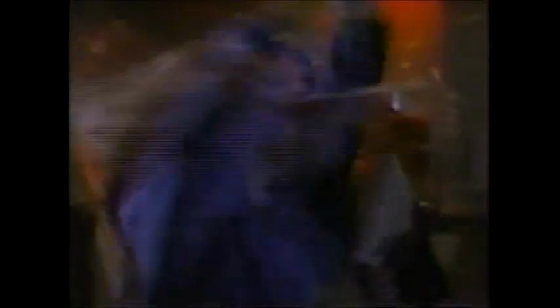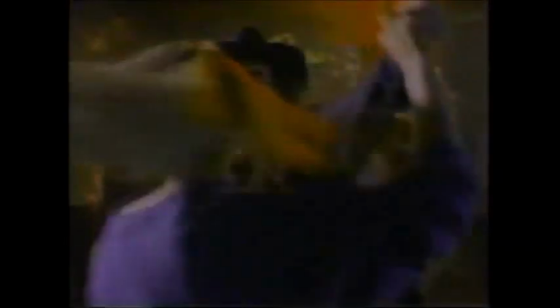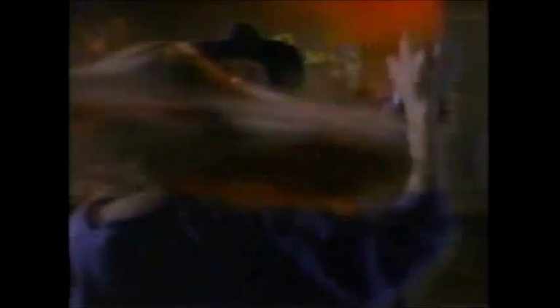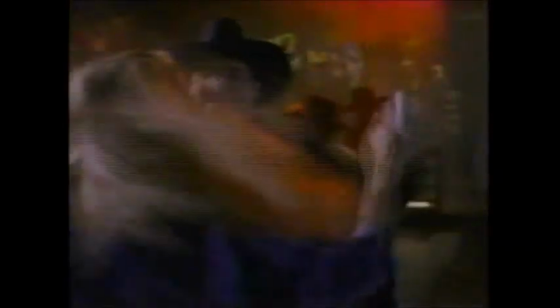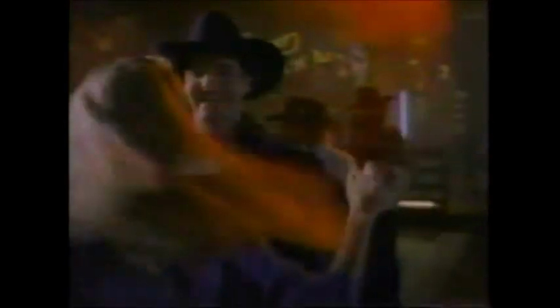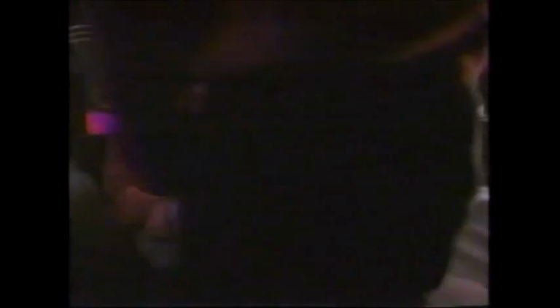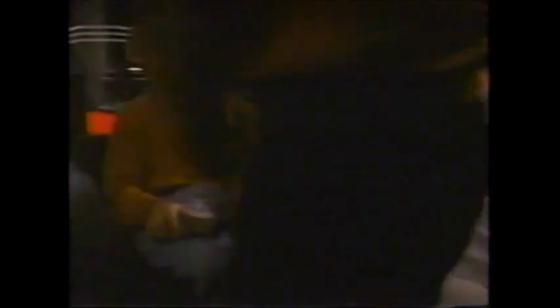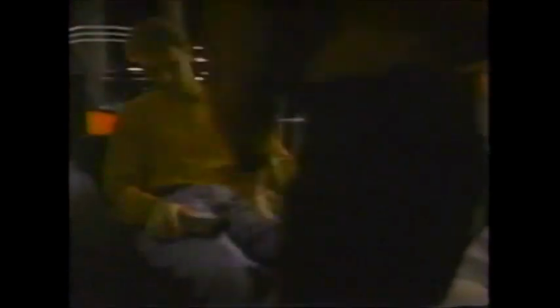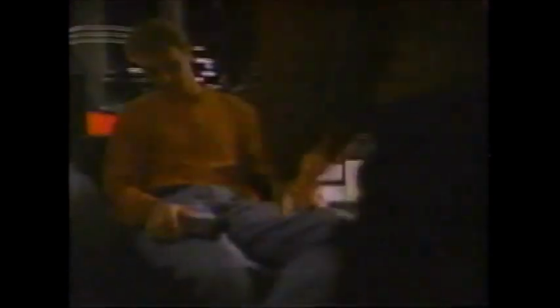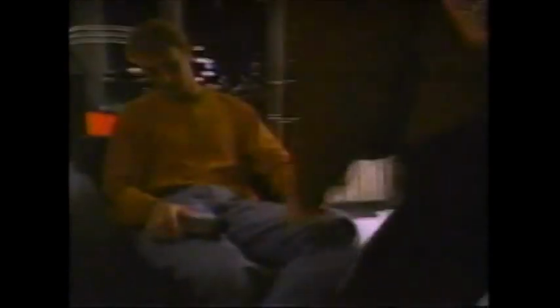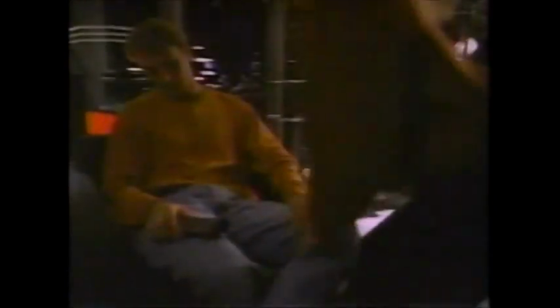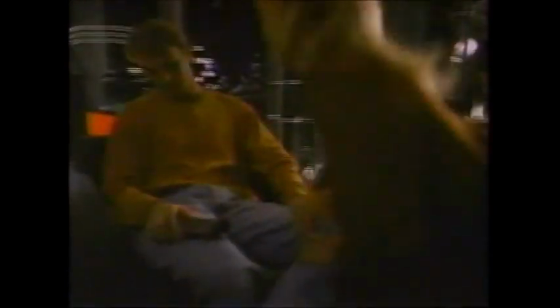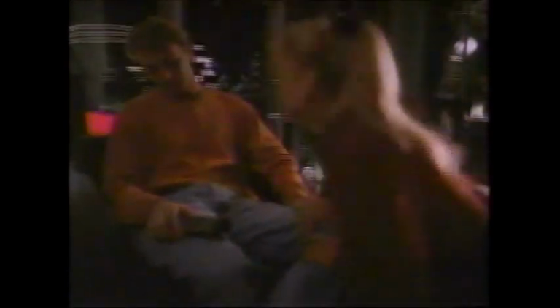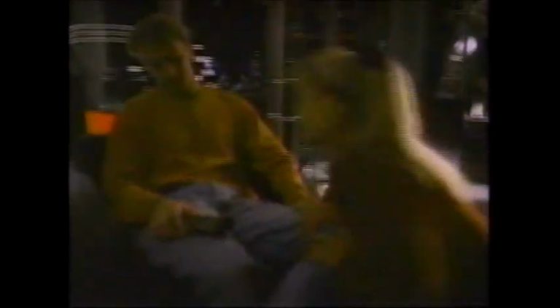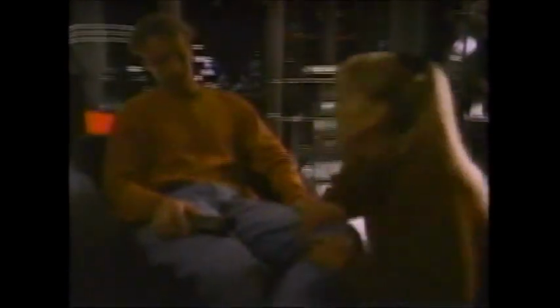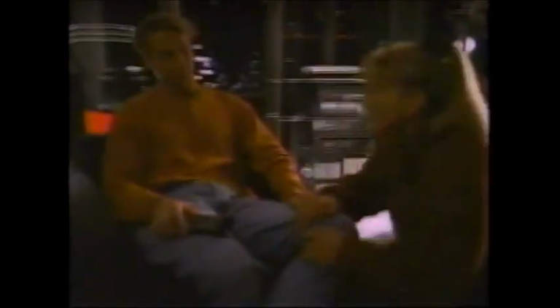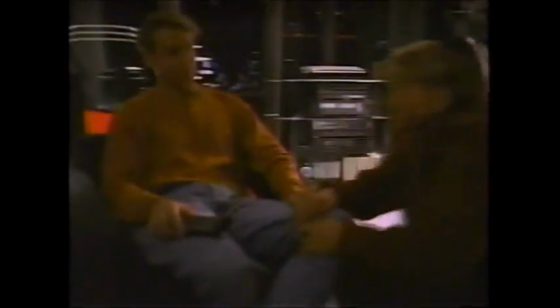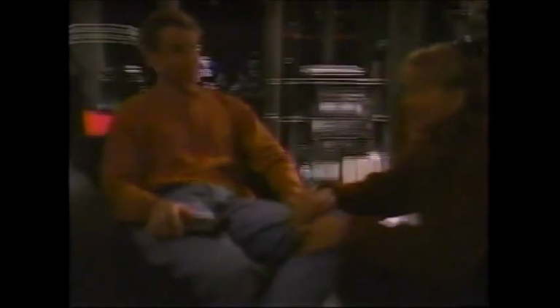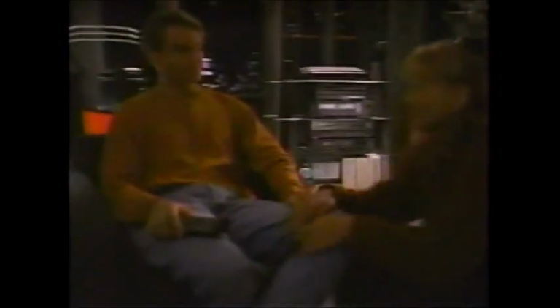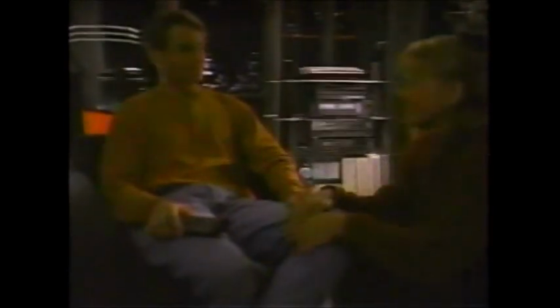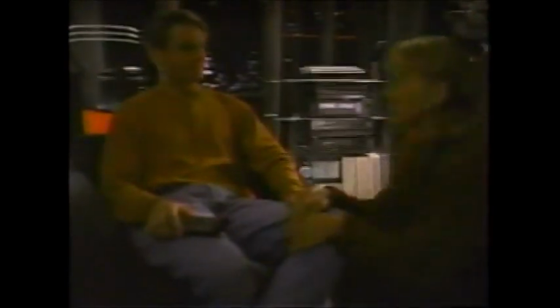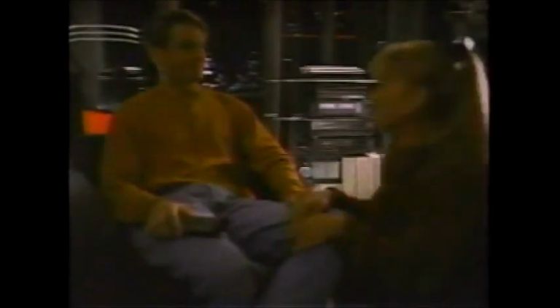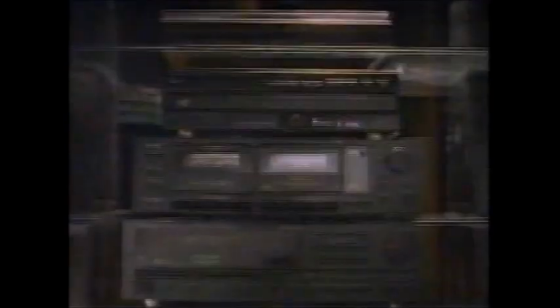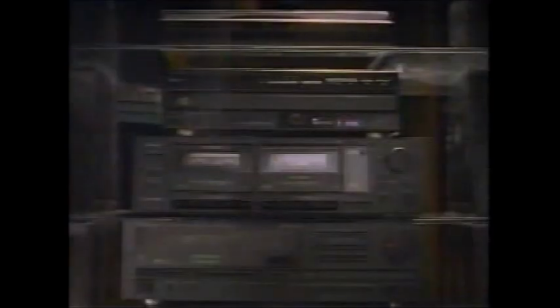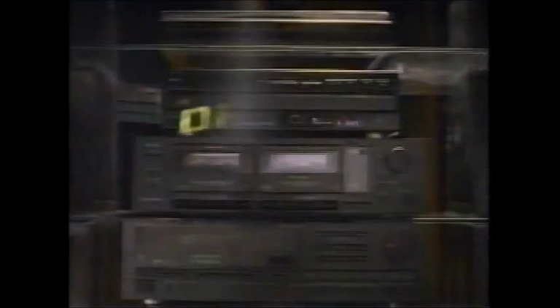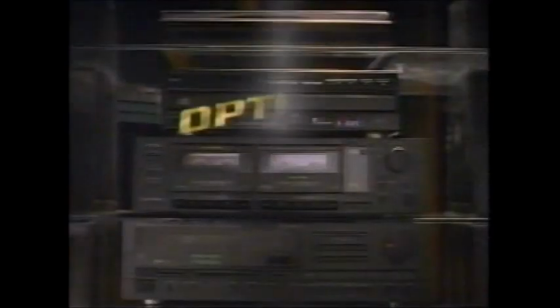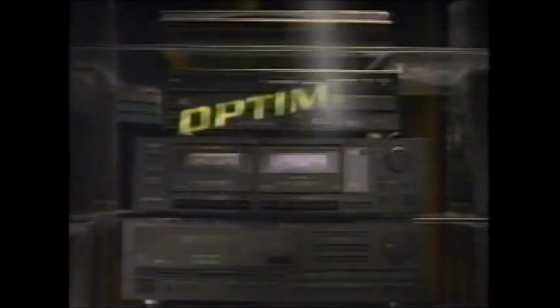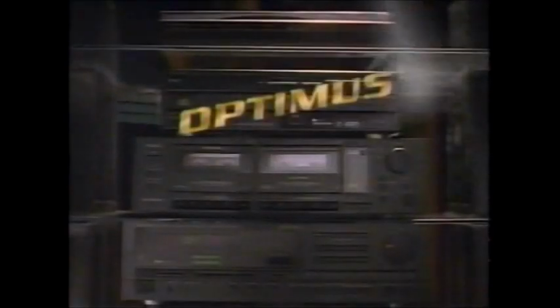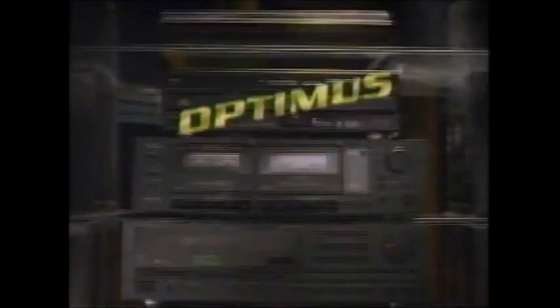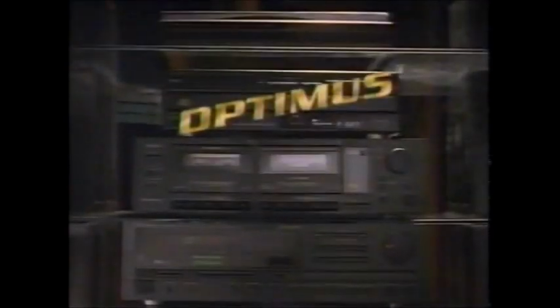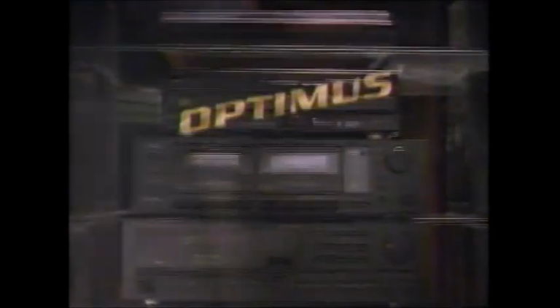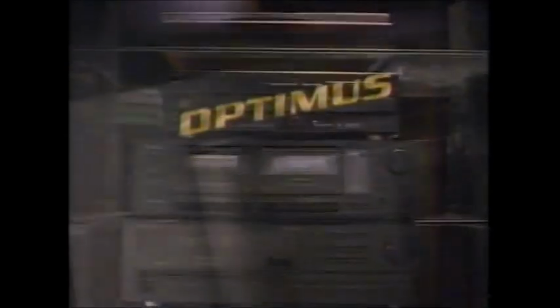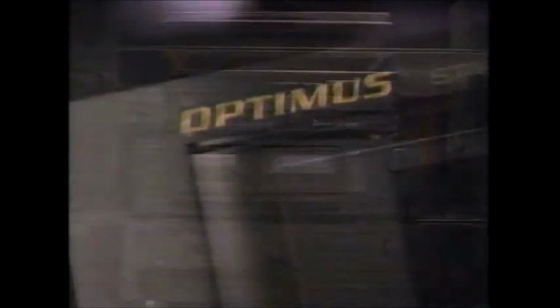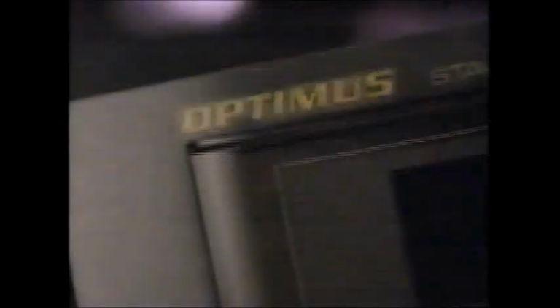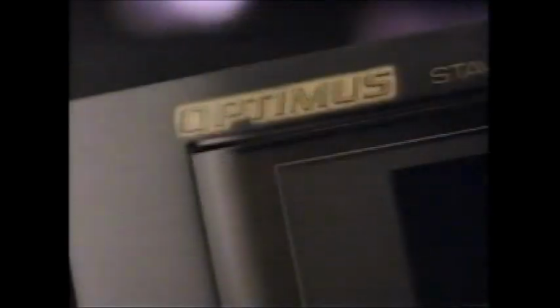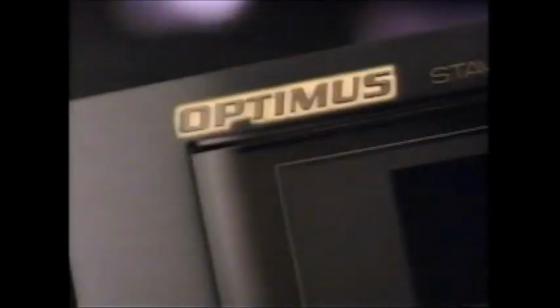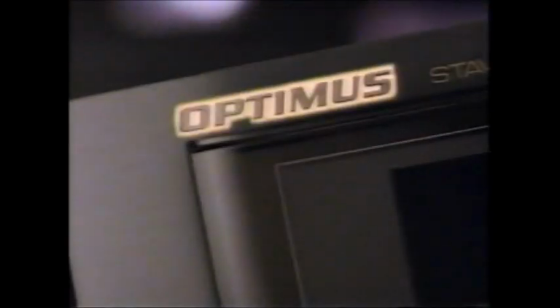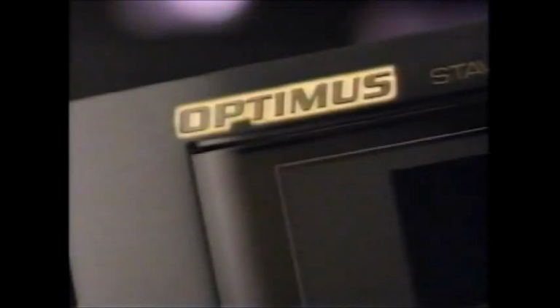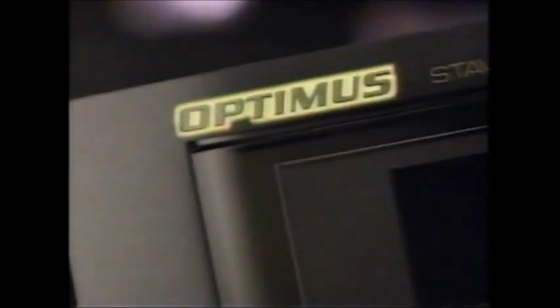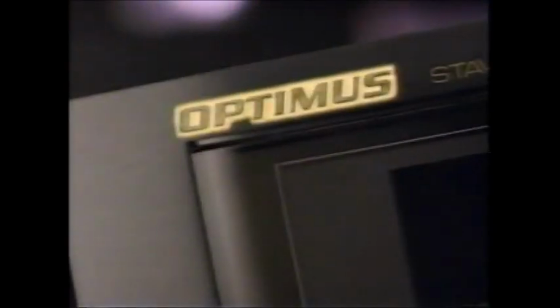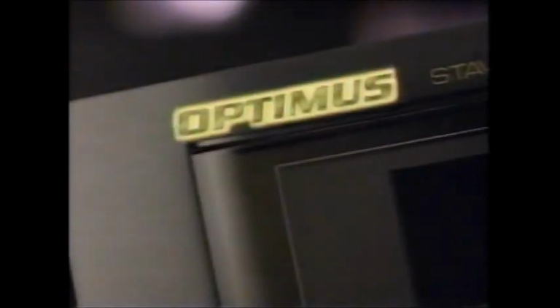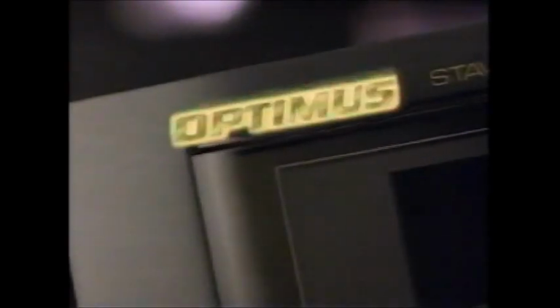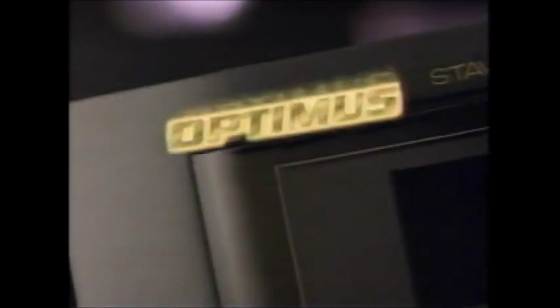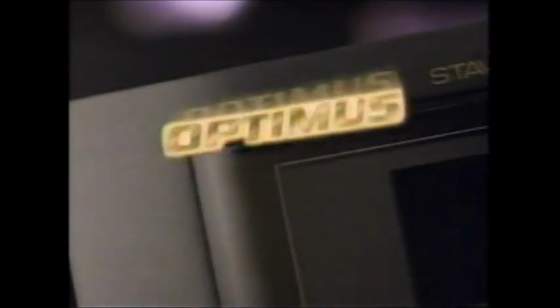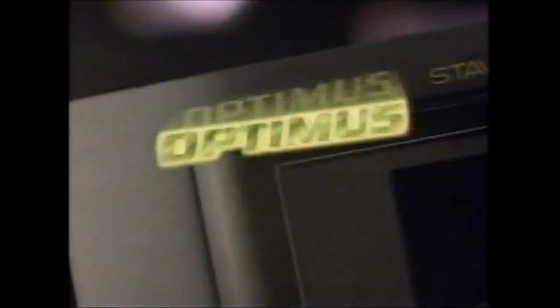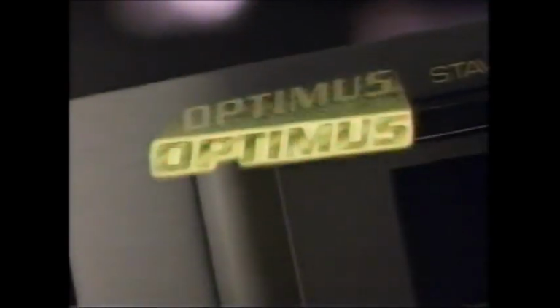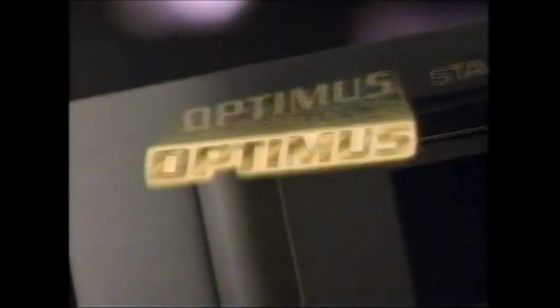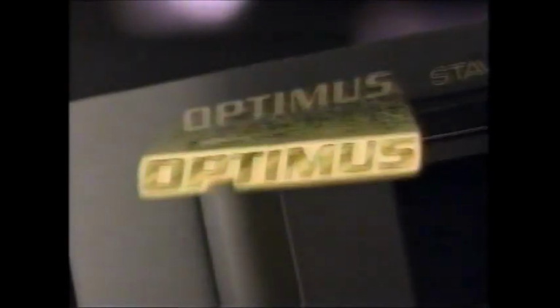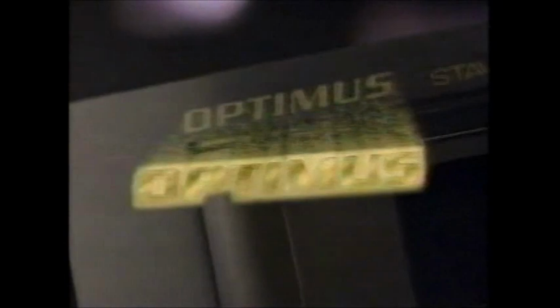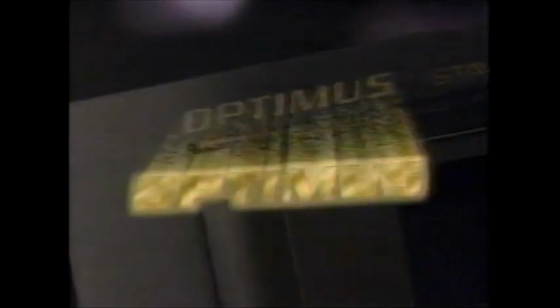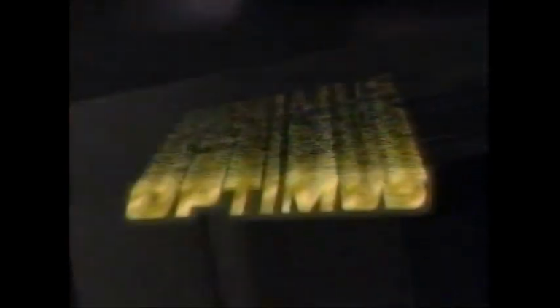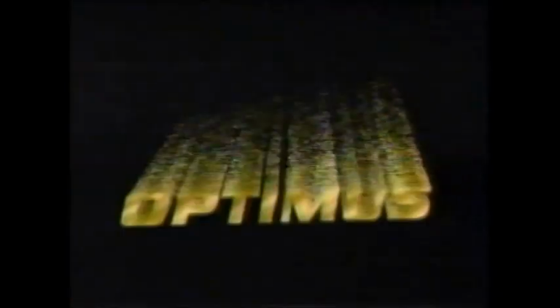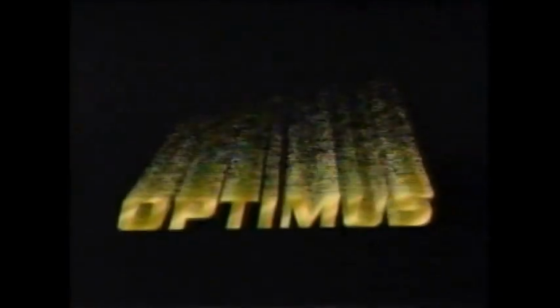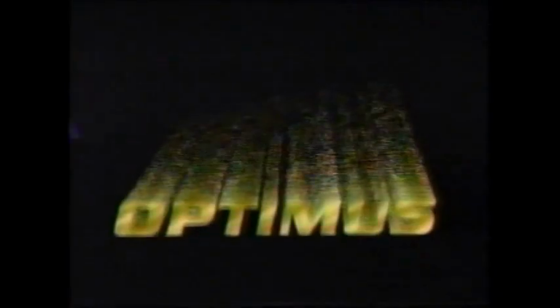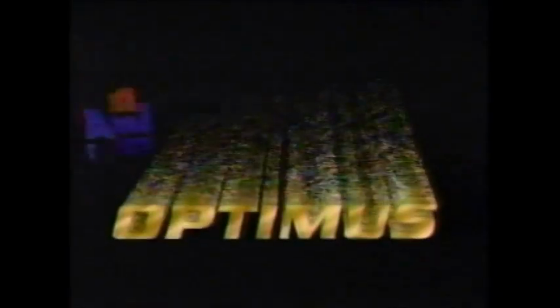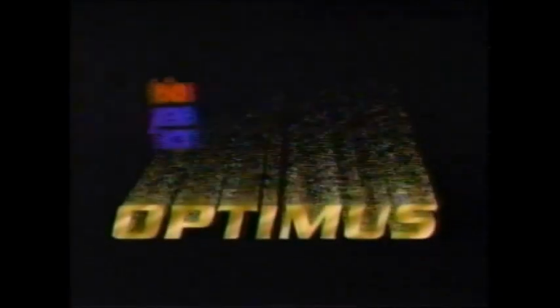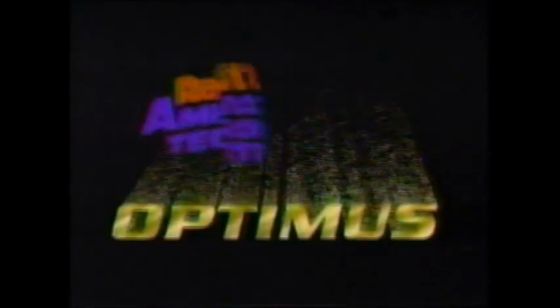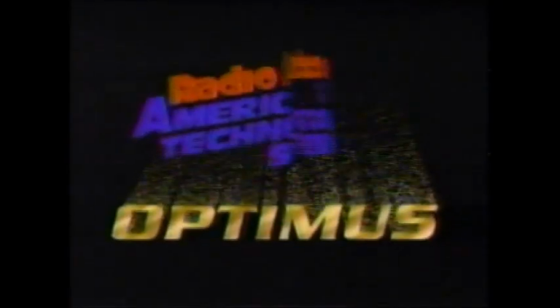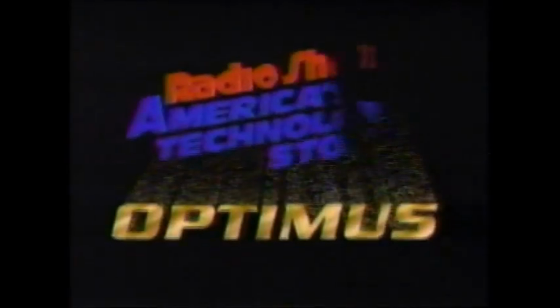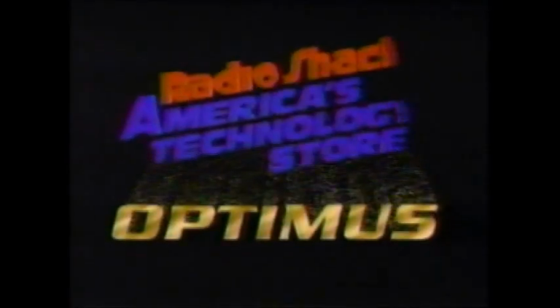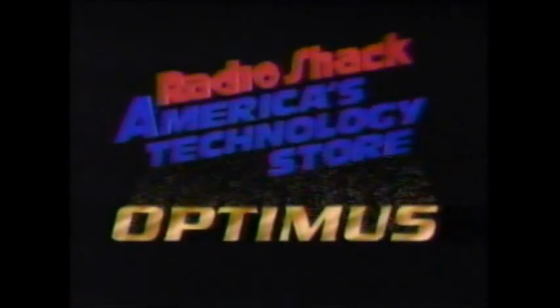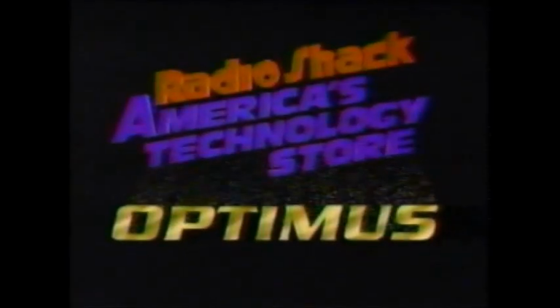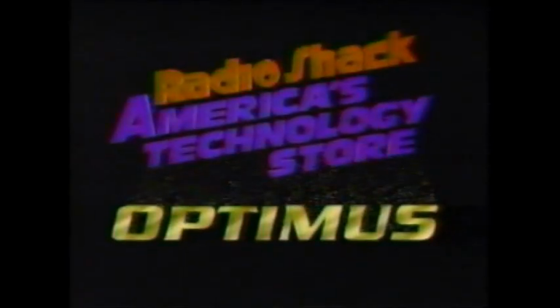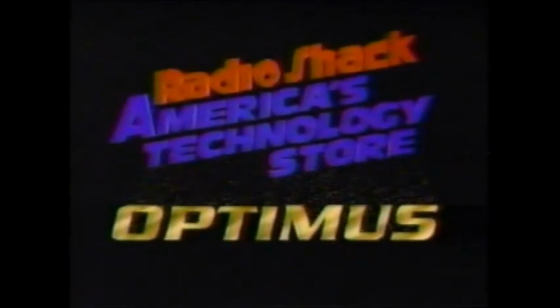For live, in-concert performance — Optimus. Available at Radio Shack, America's technology store.